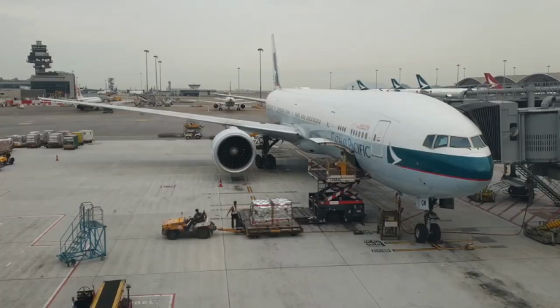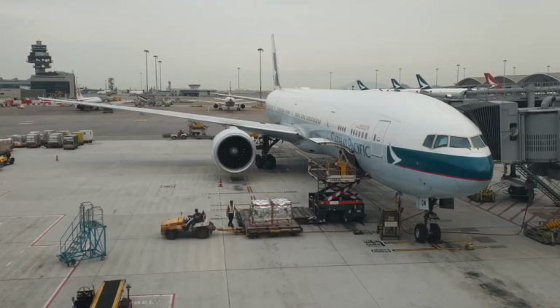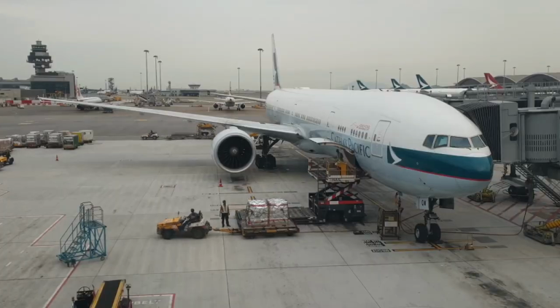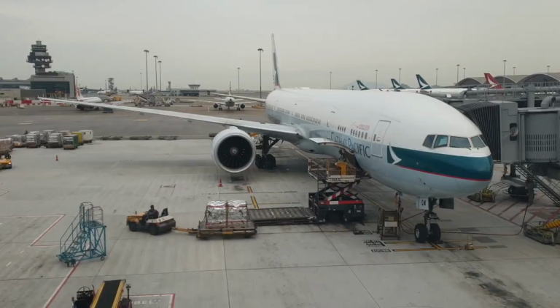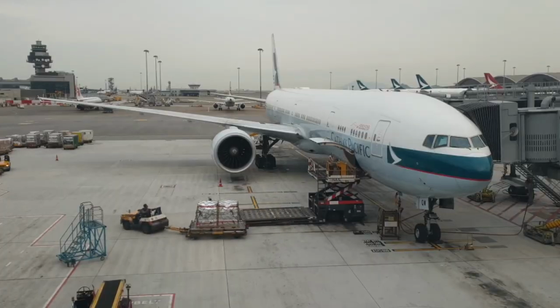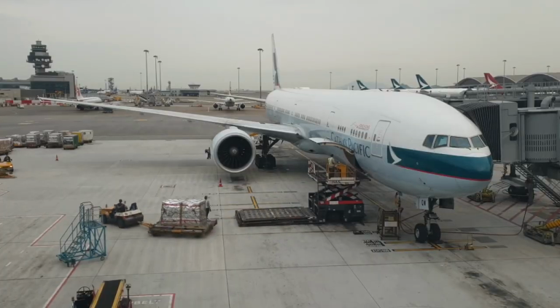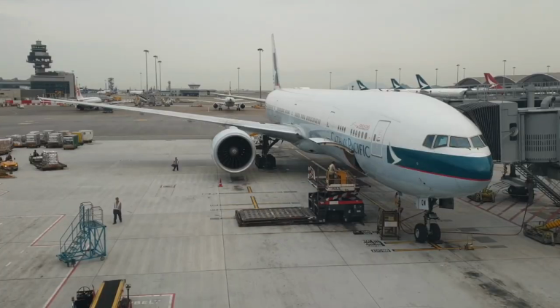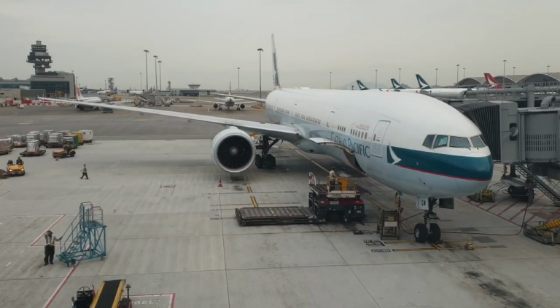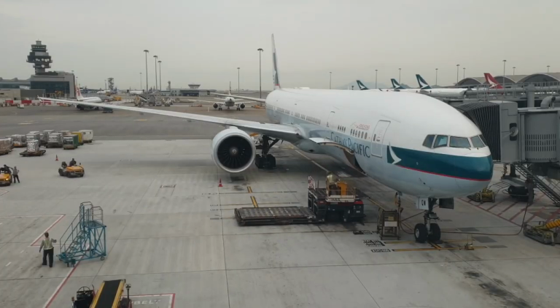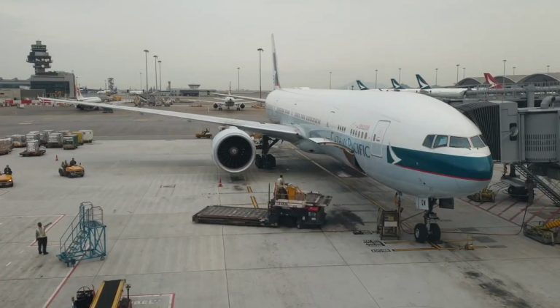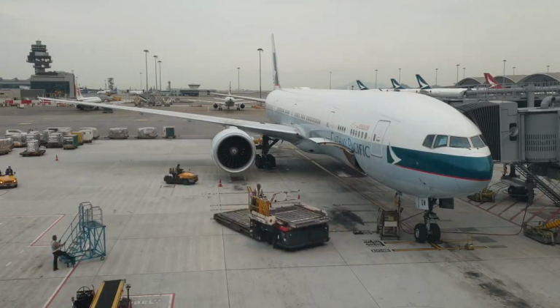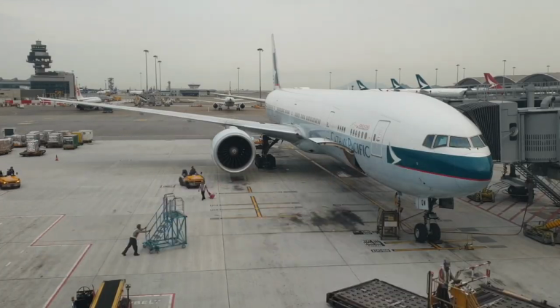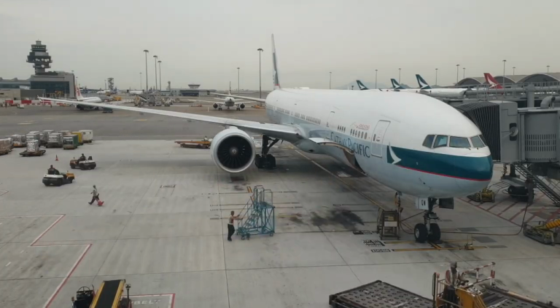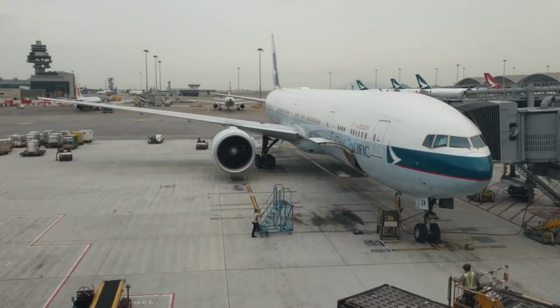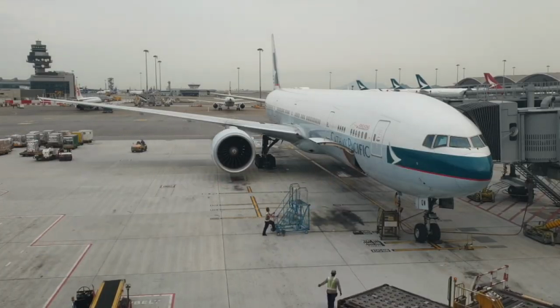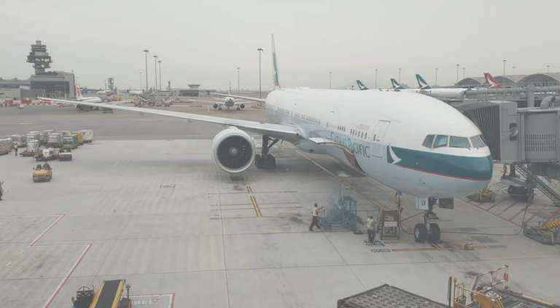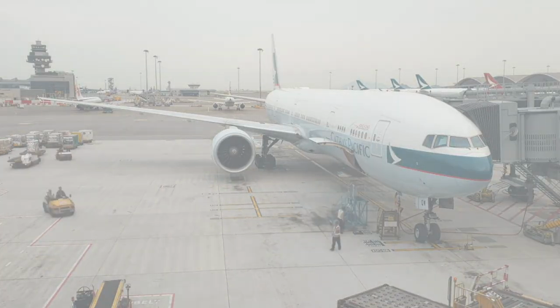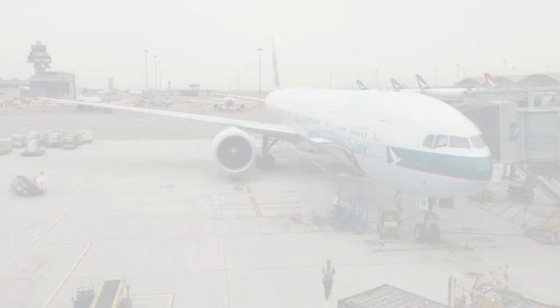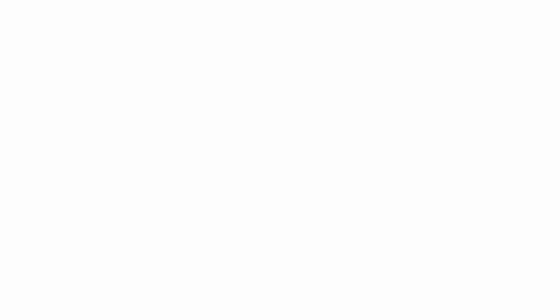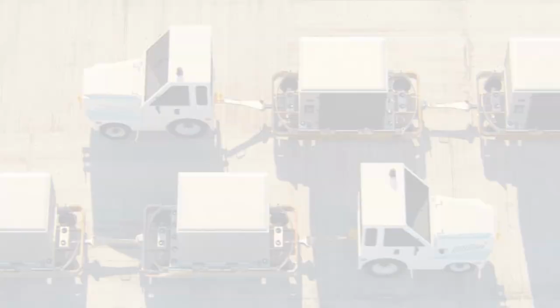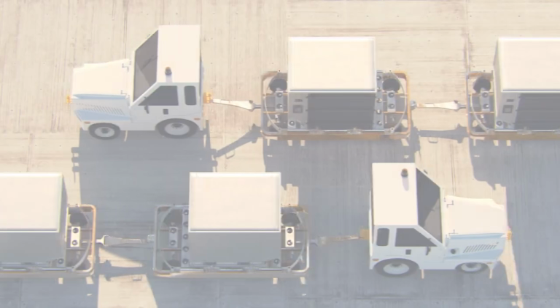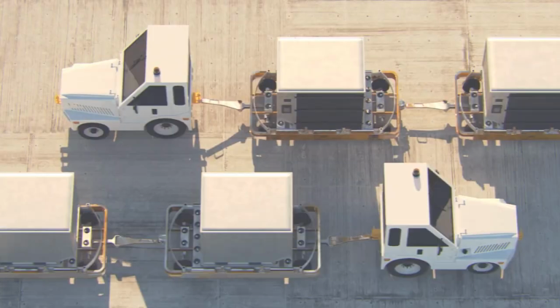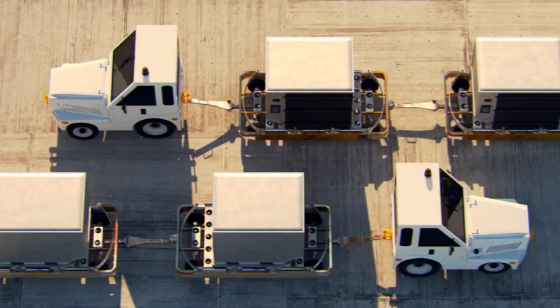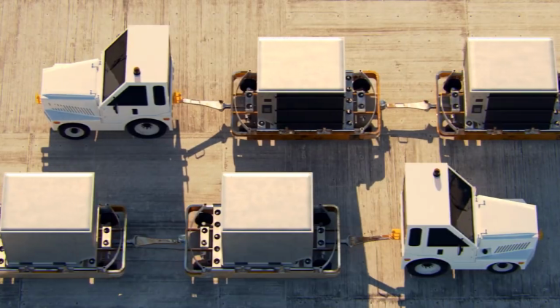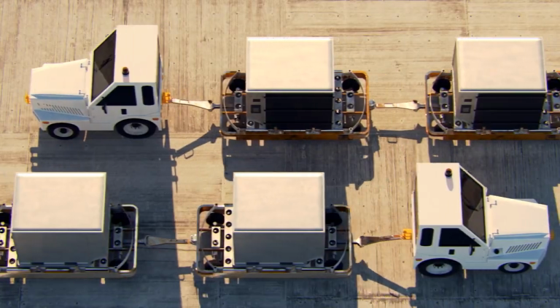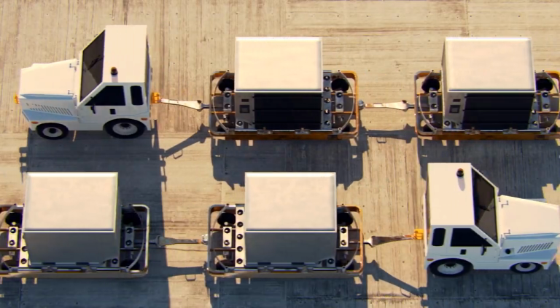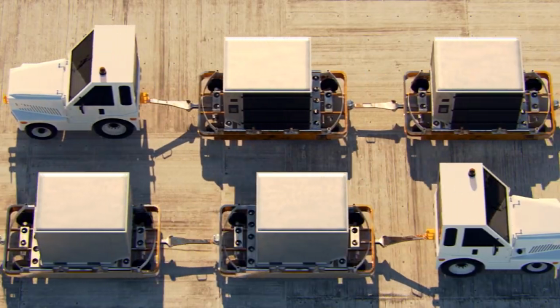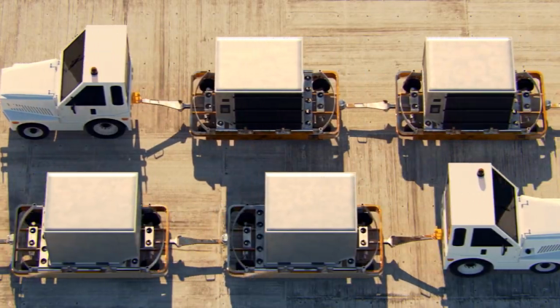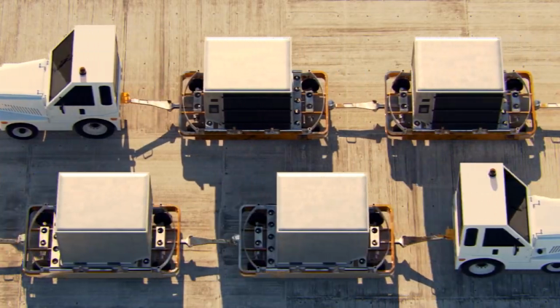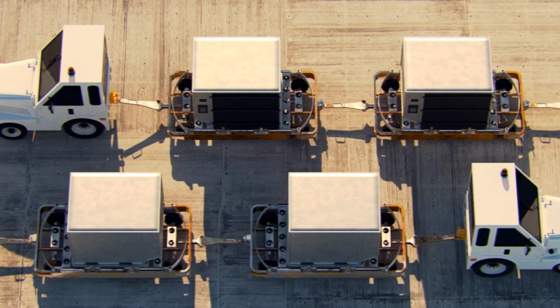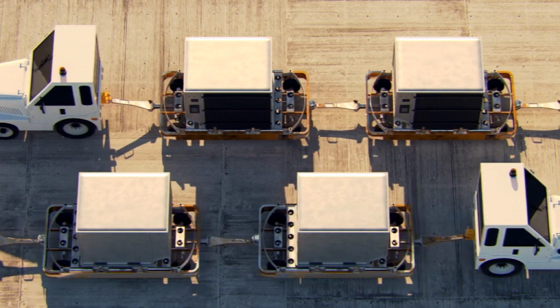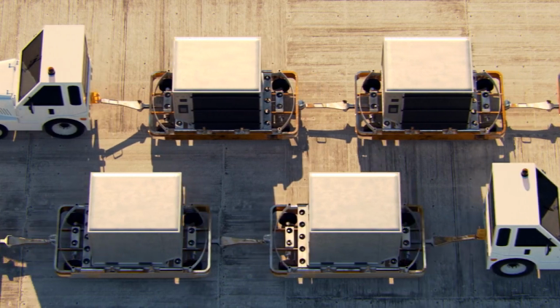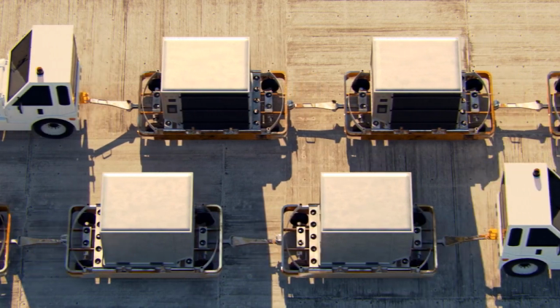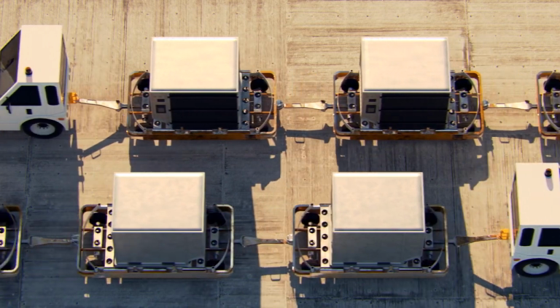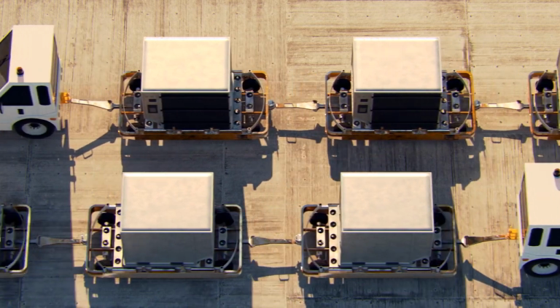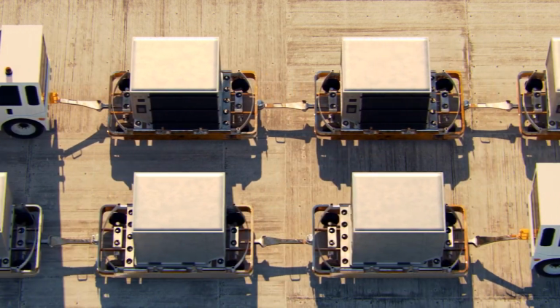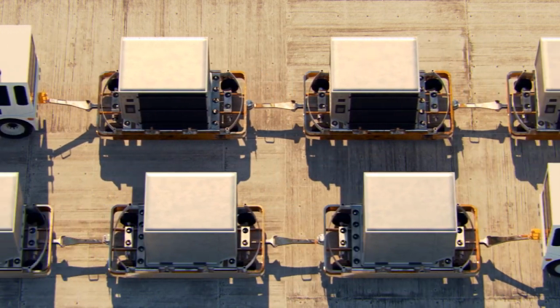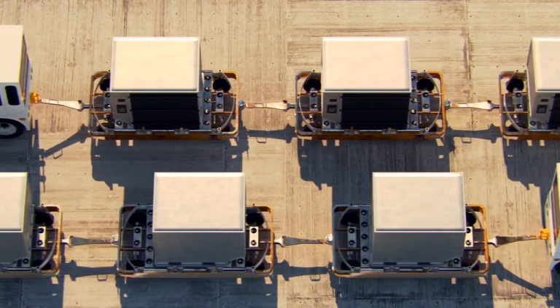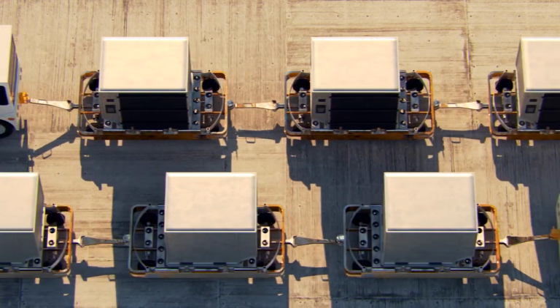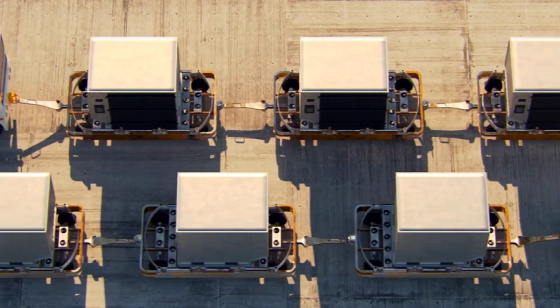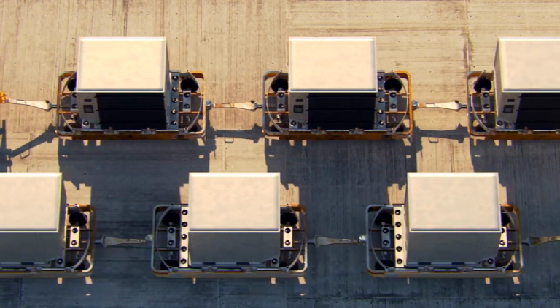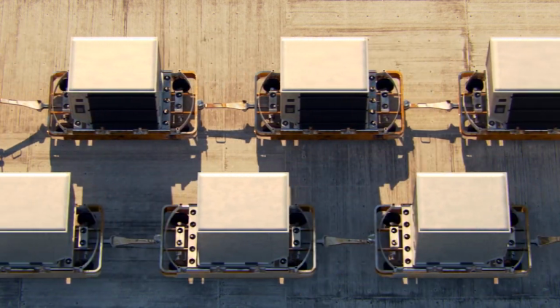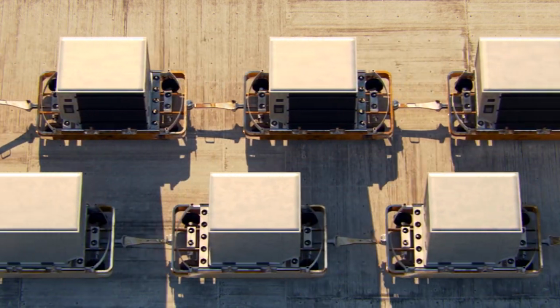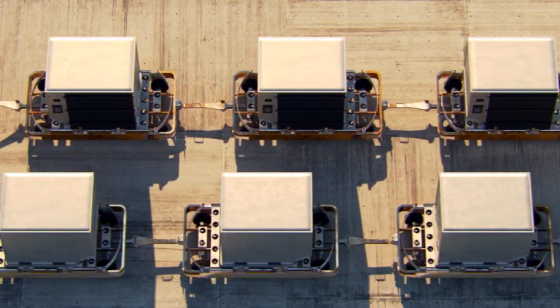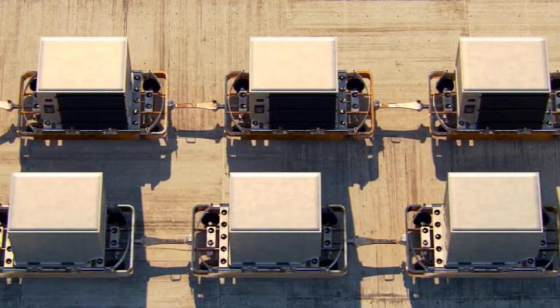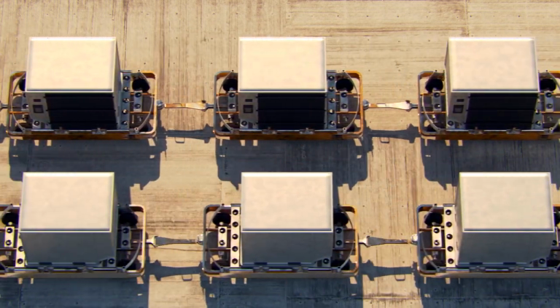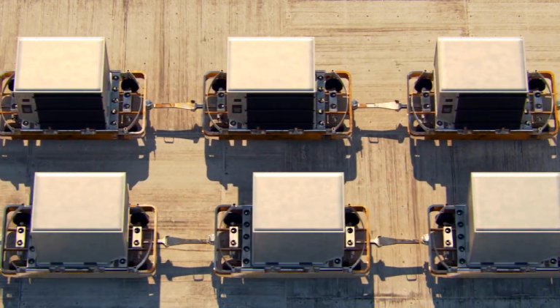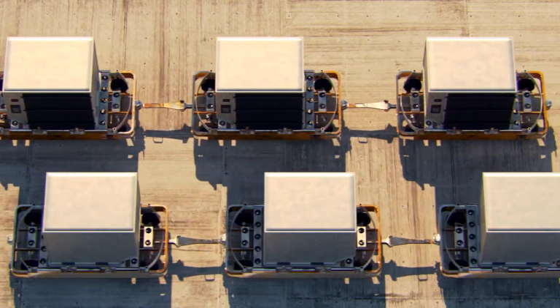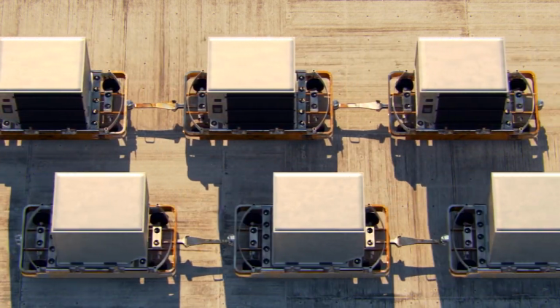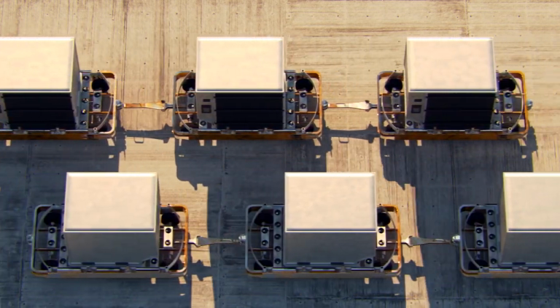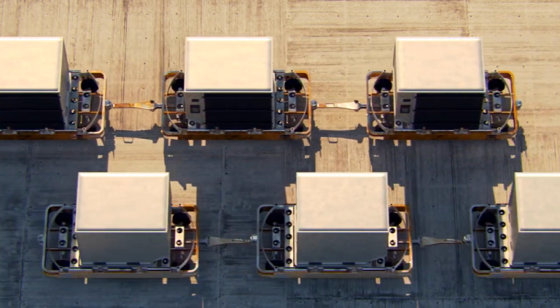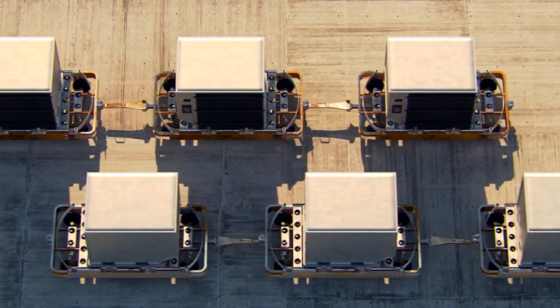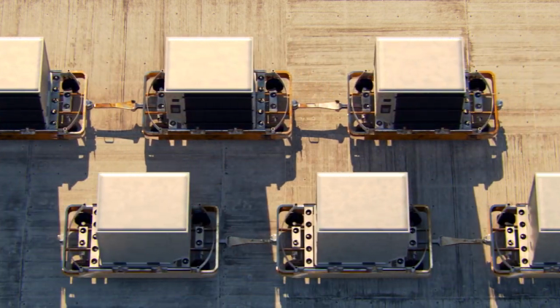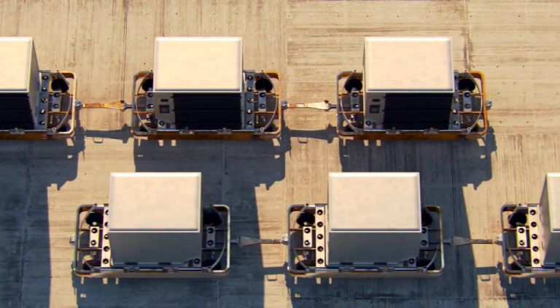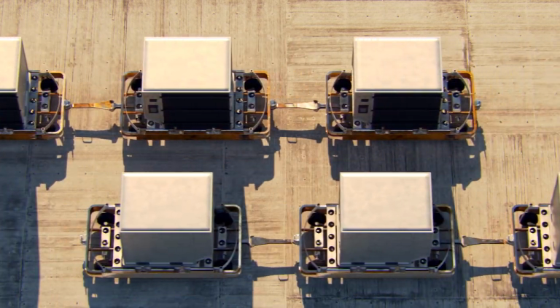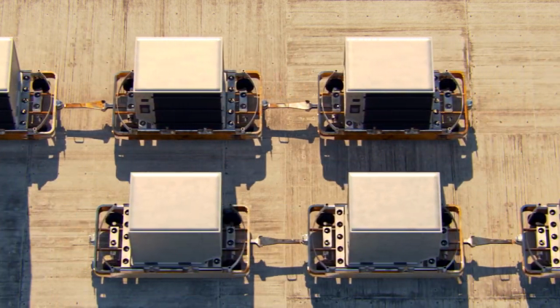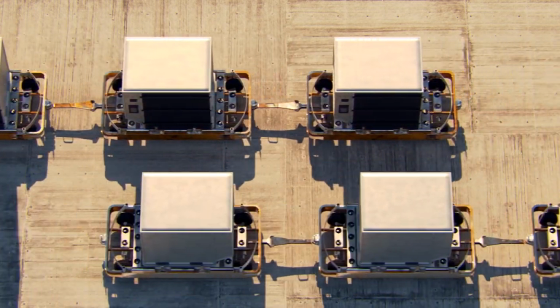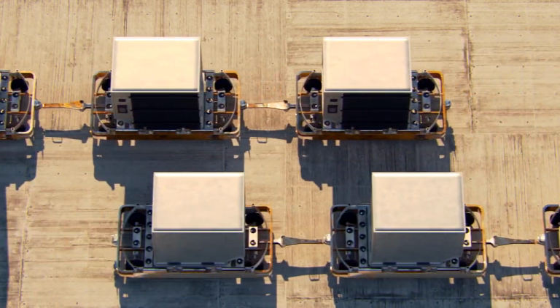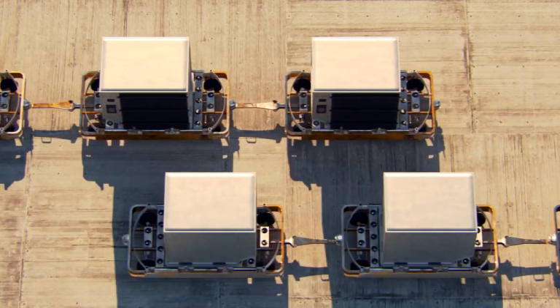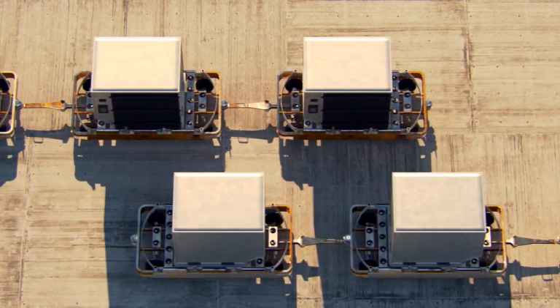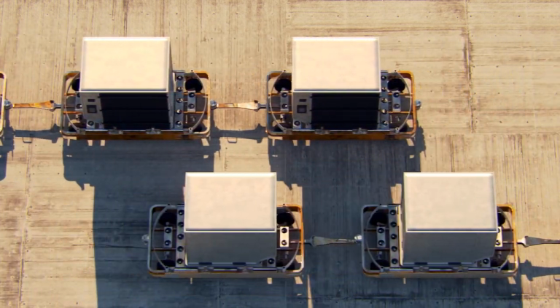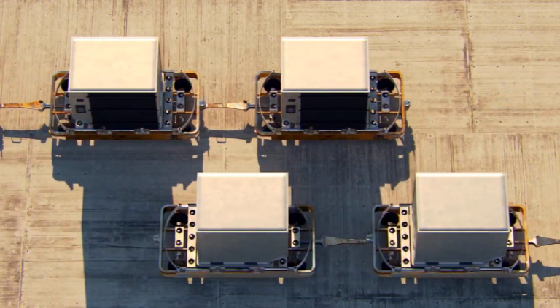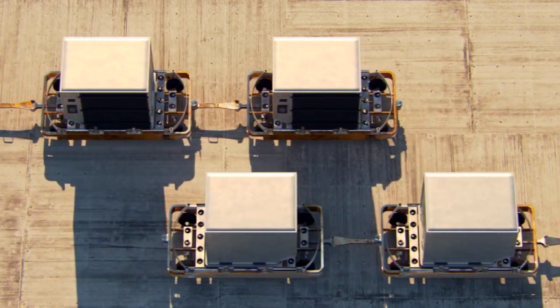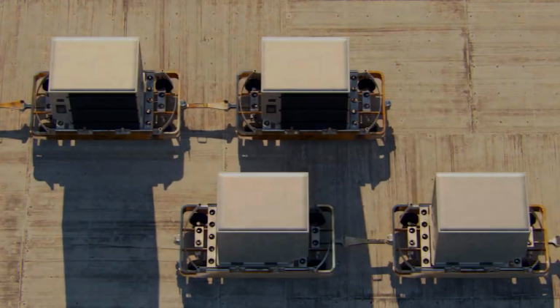Once the ULD container is on the dolly, engineered locks hold the container in place, avoiding it from moving or even falling during transportation to the aircraft.